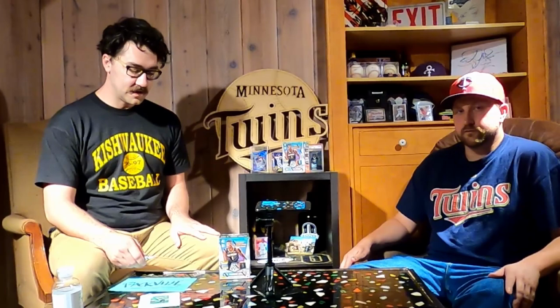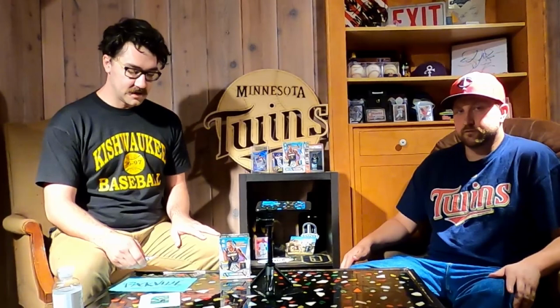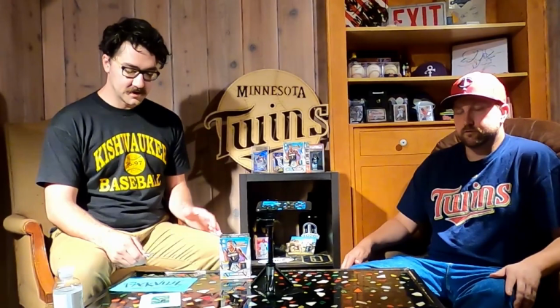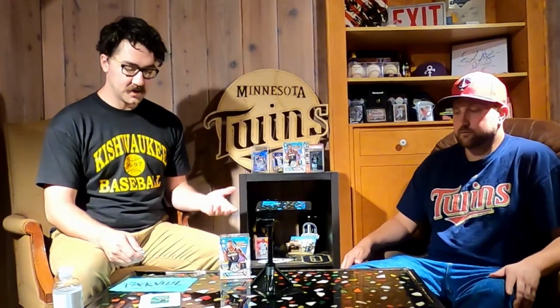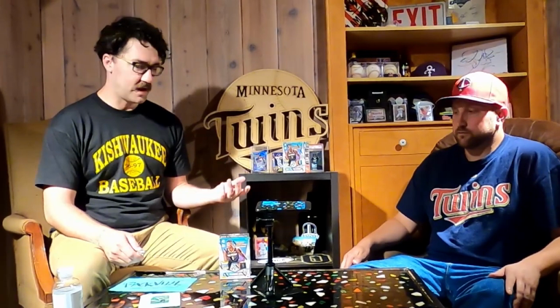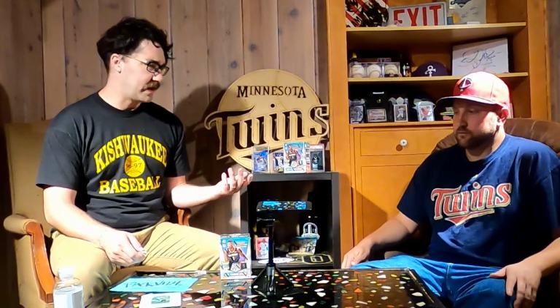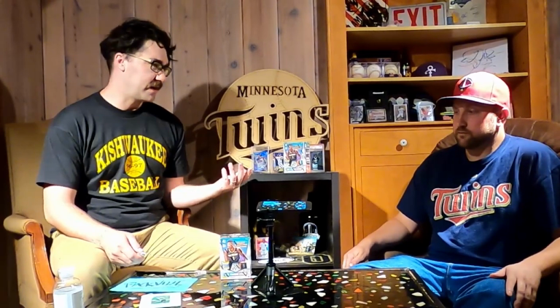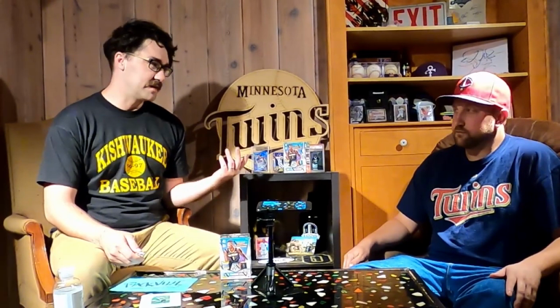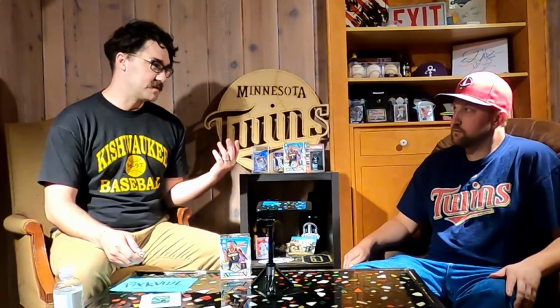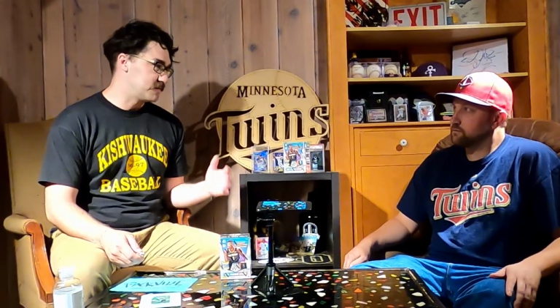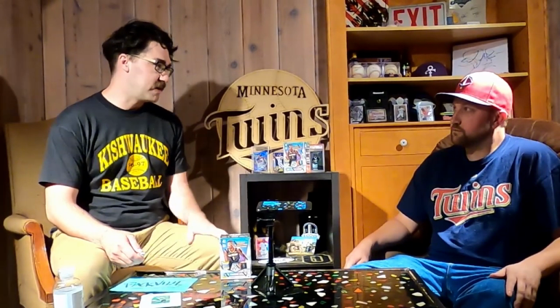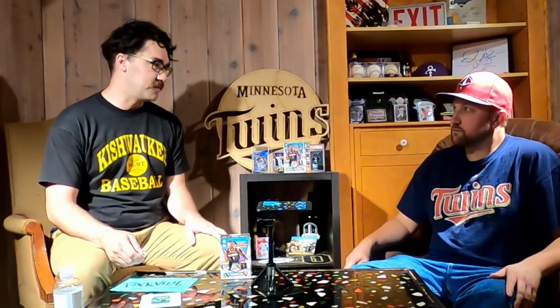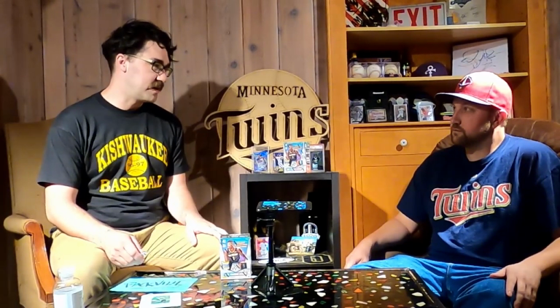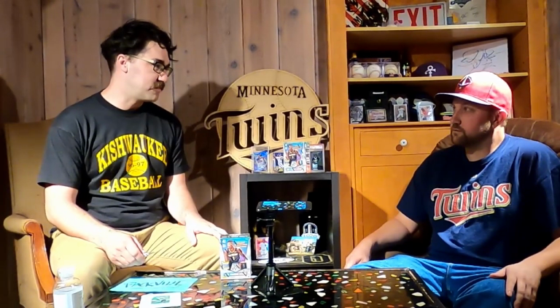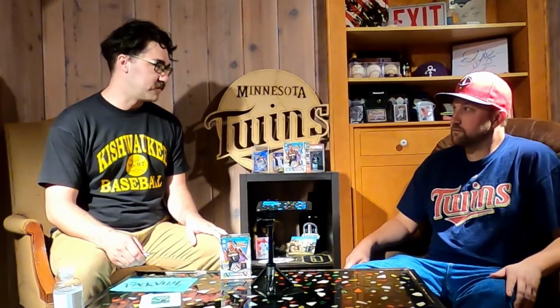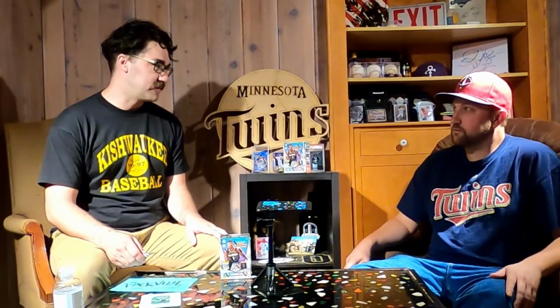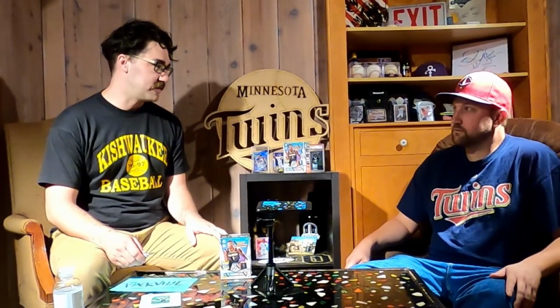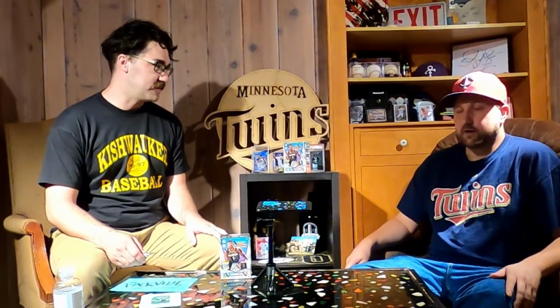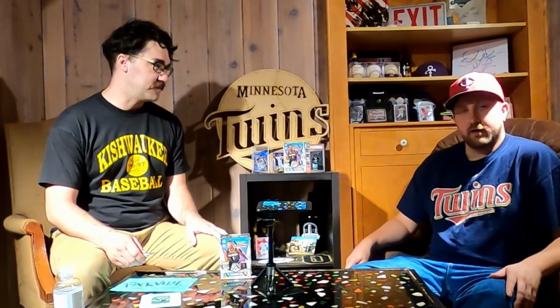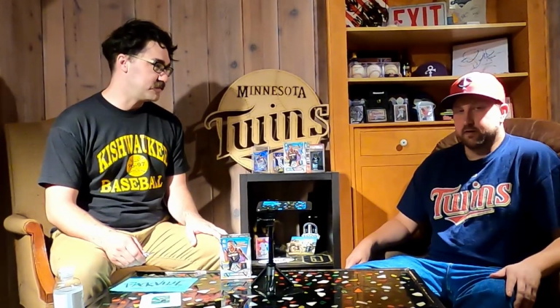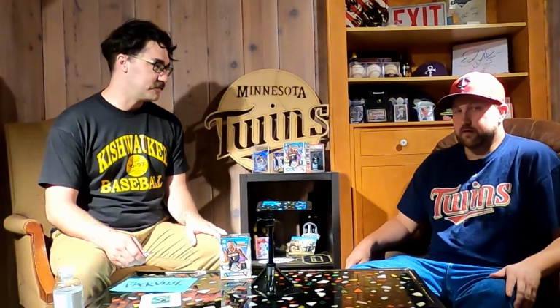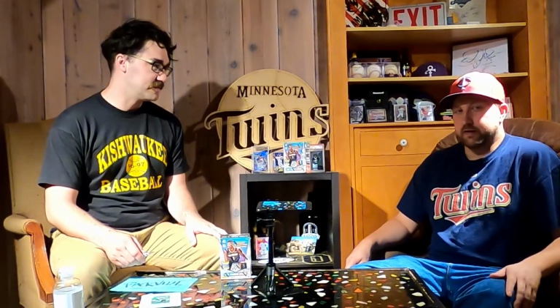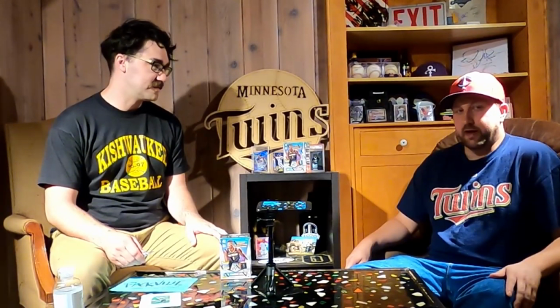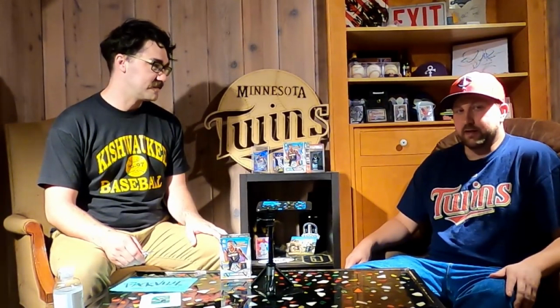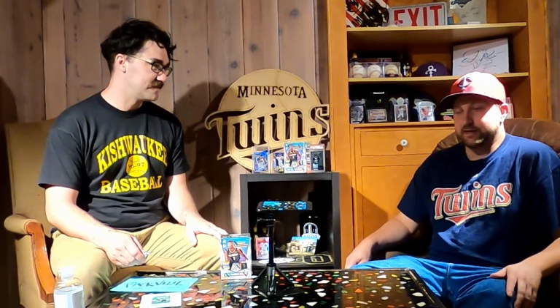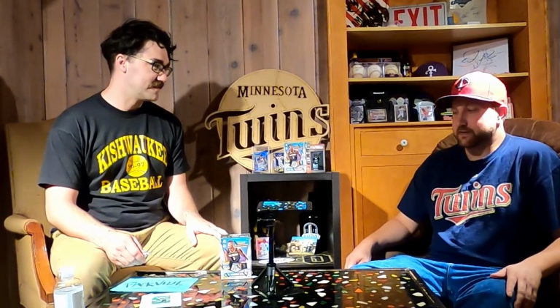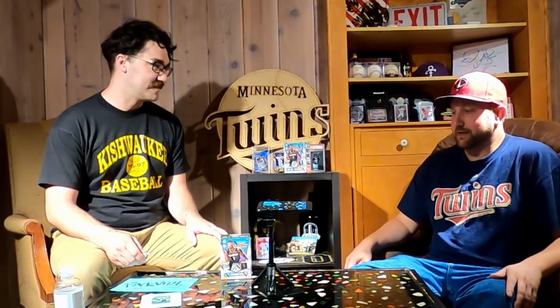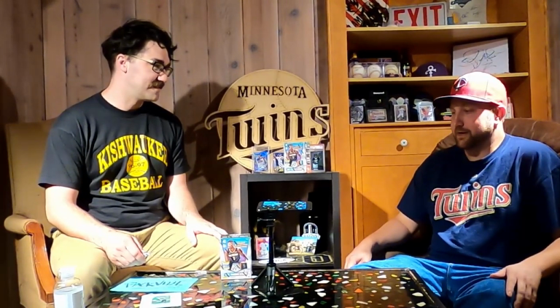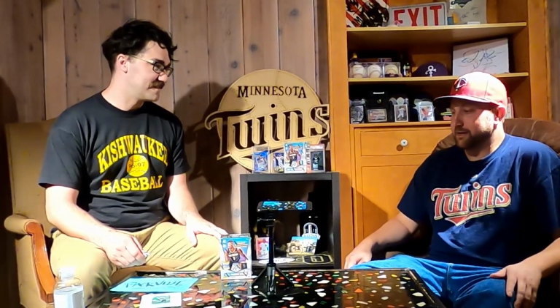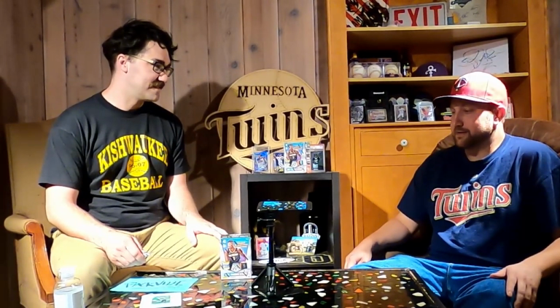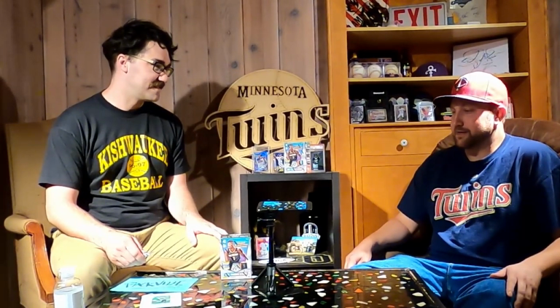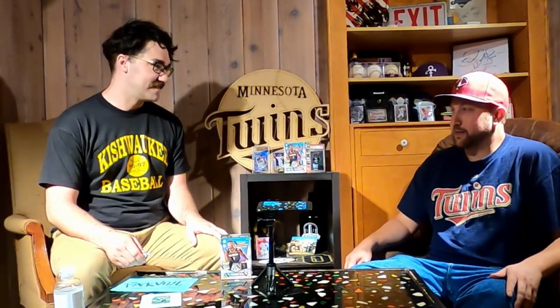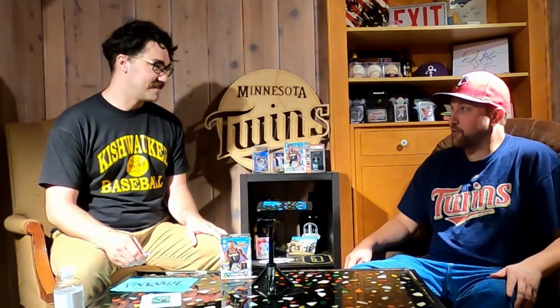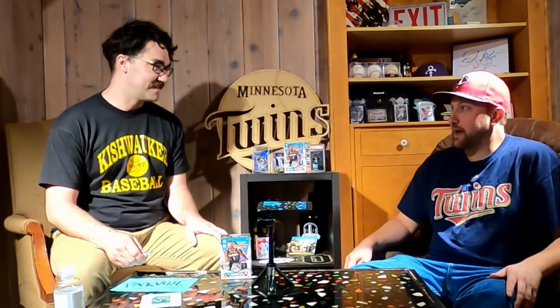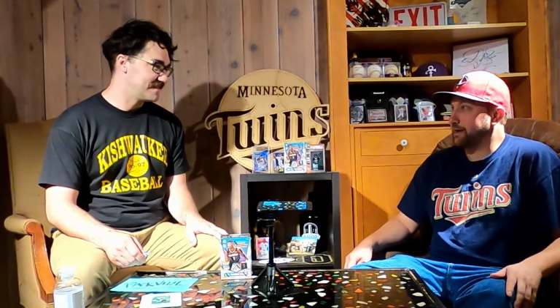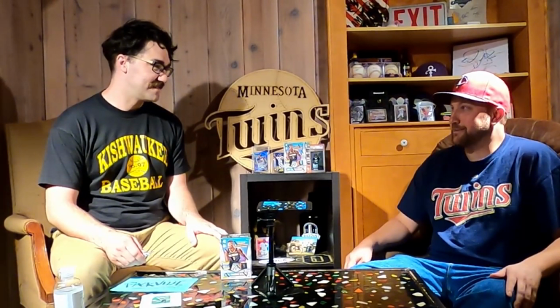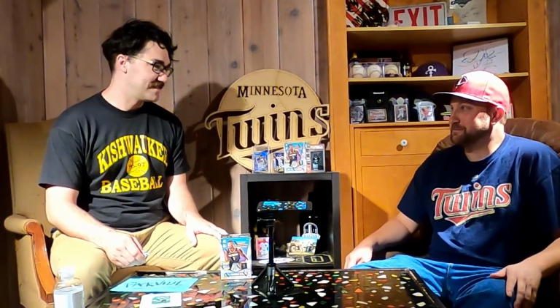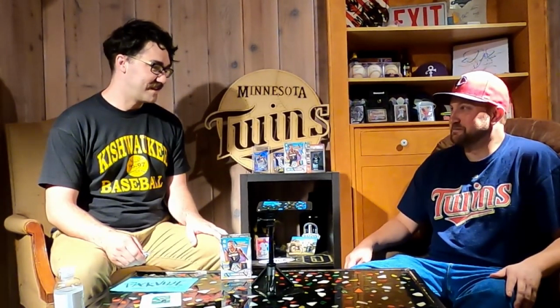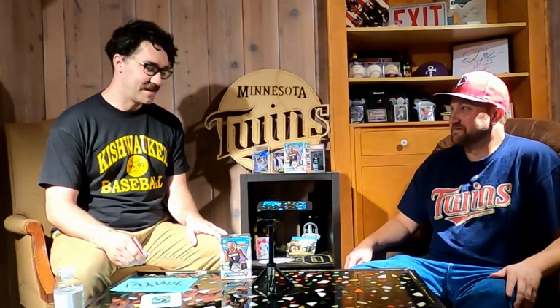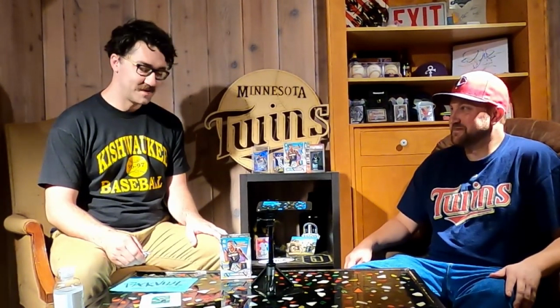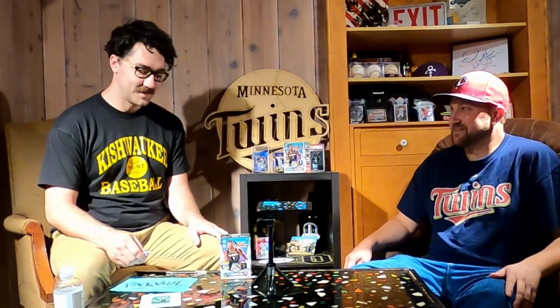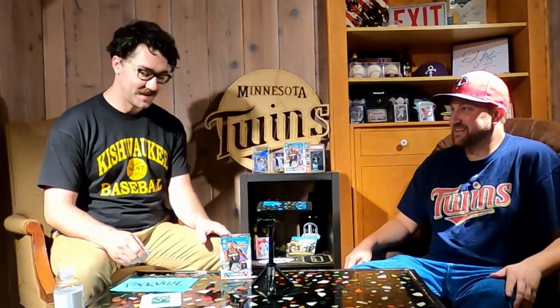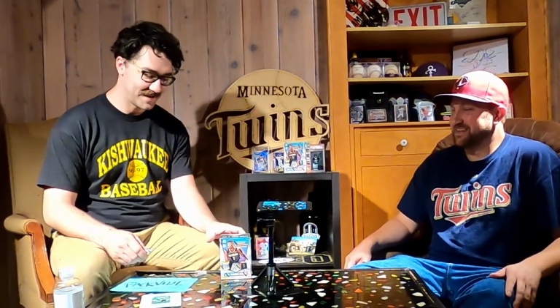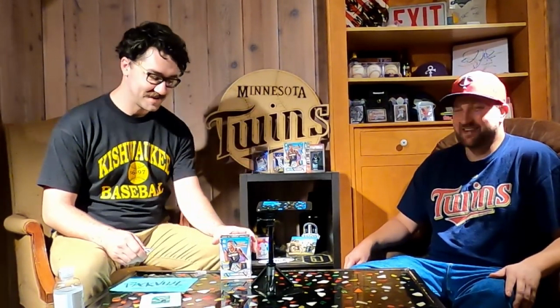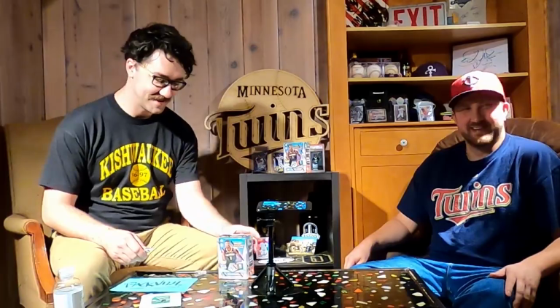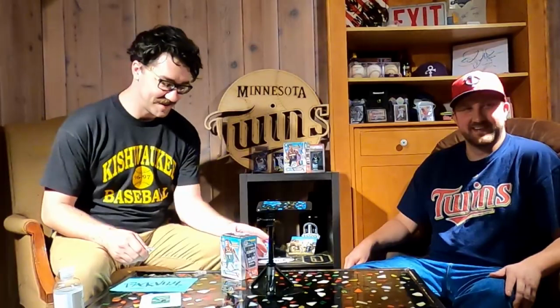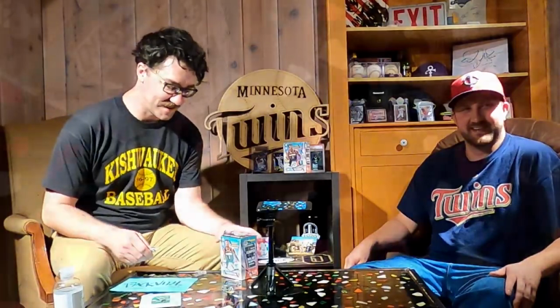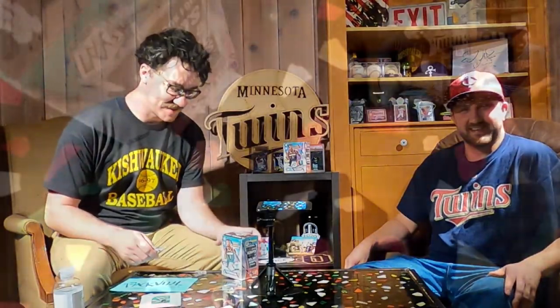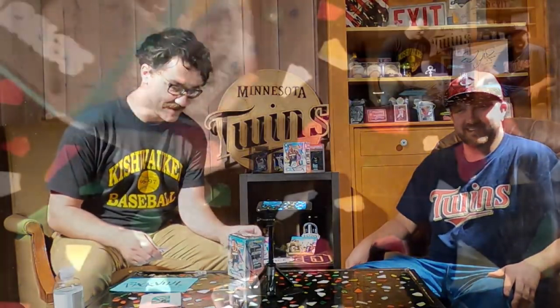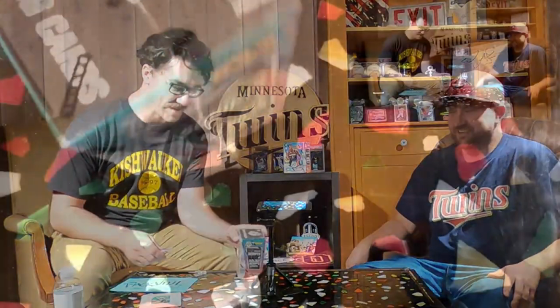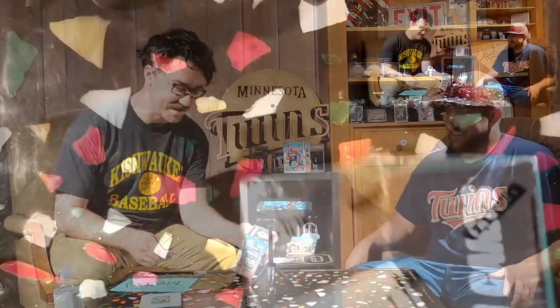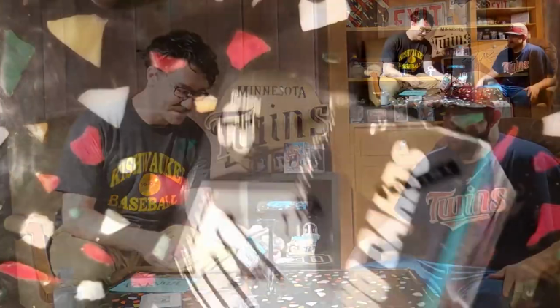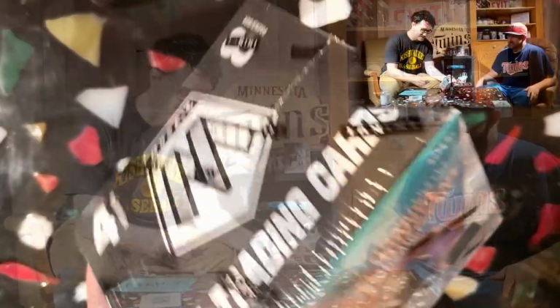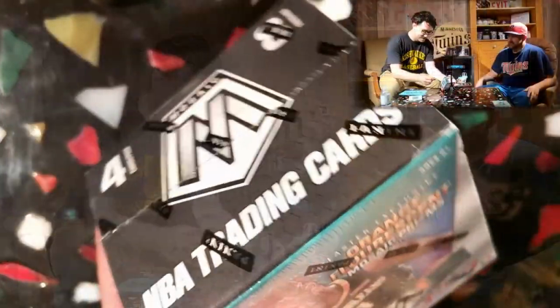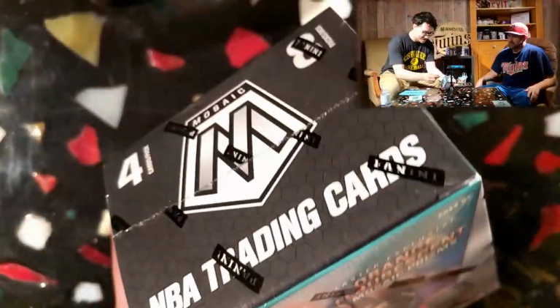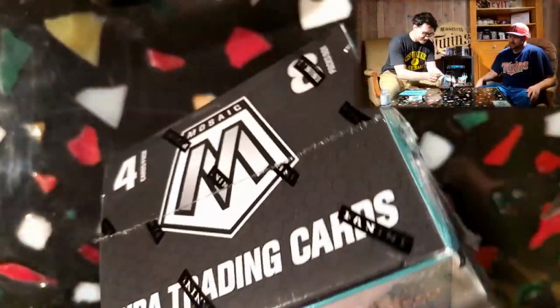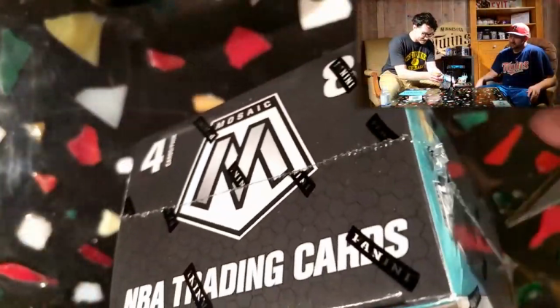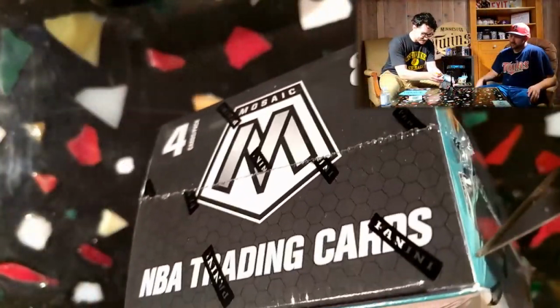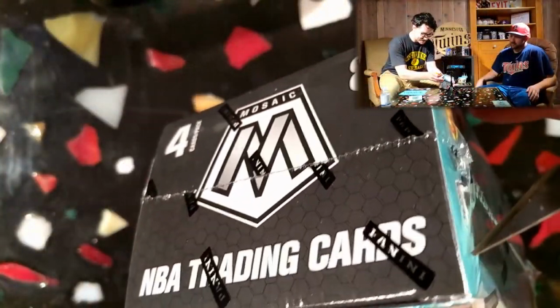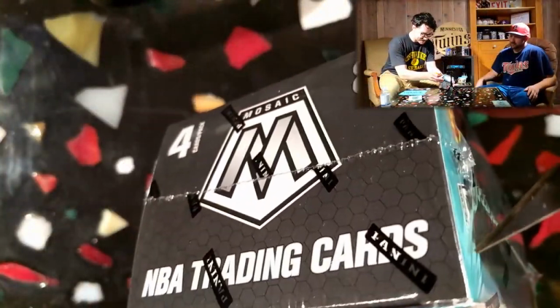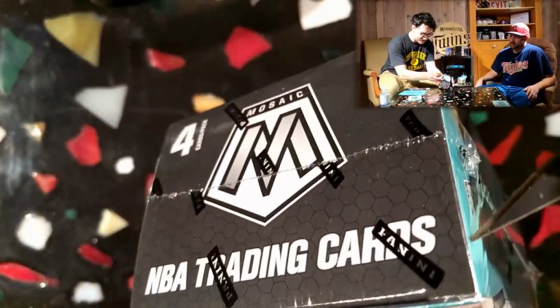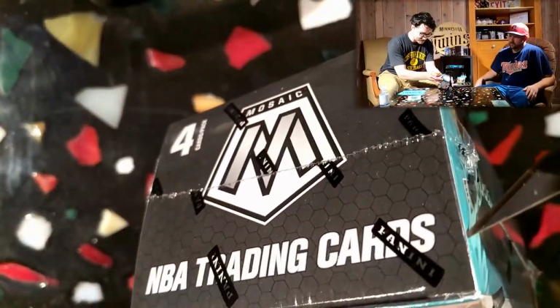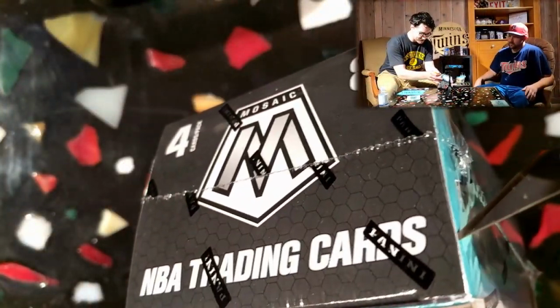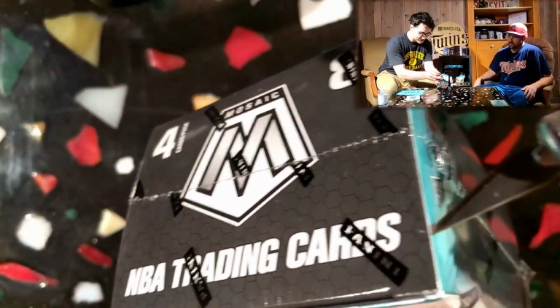Without further ado, let's get cracking. You gotta see these cards.